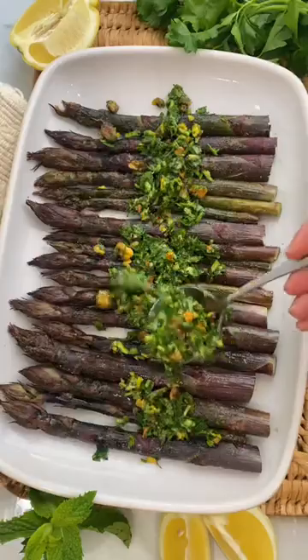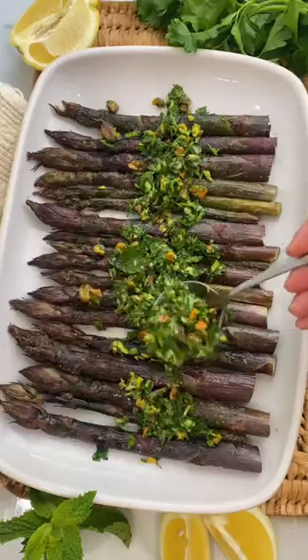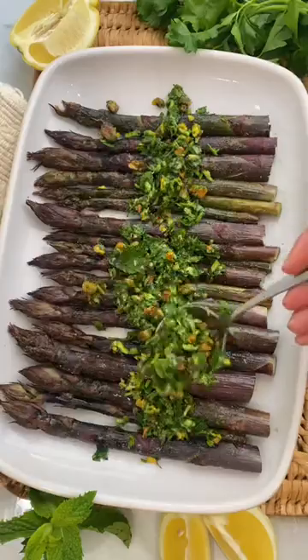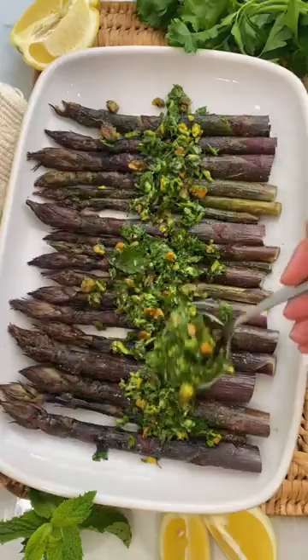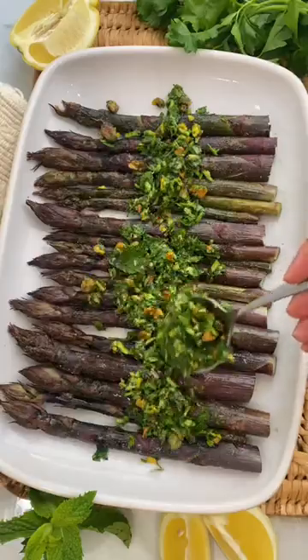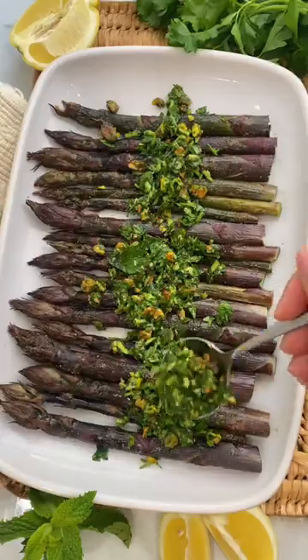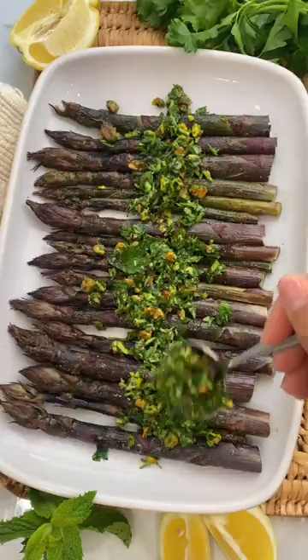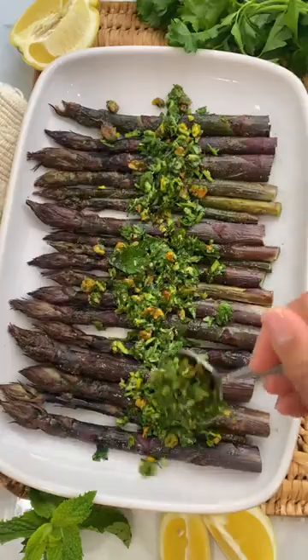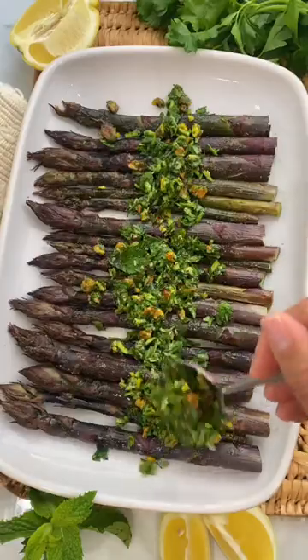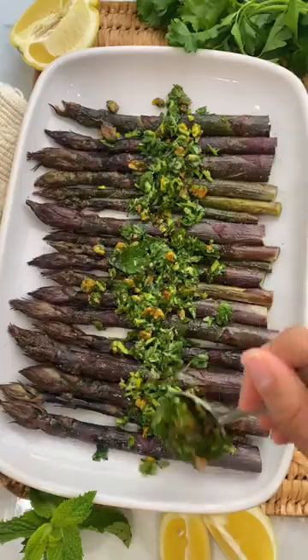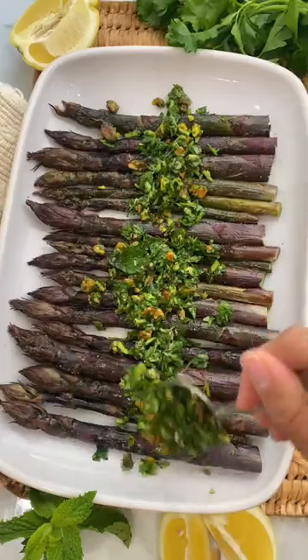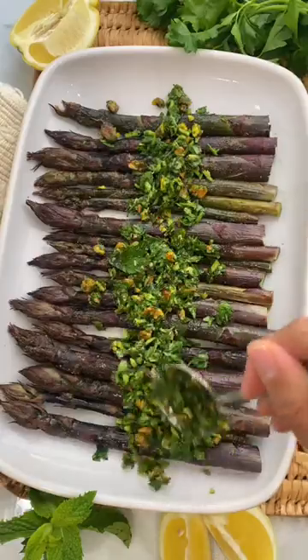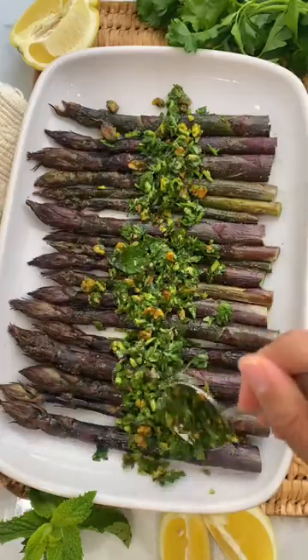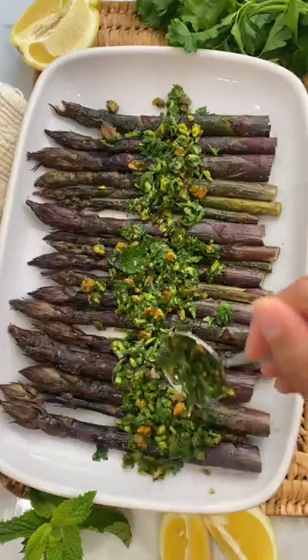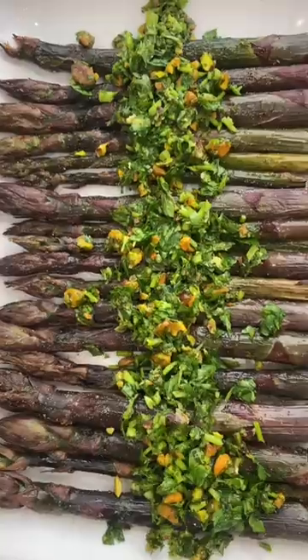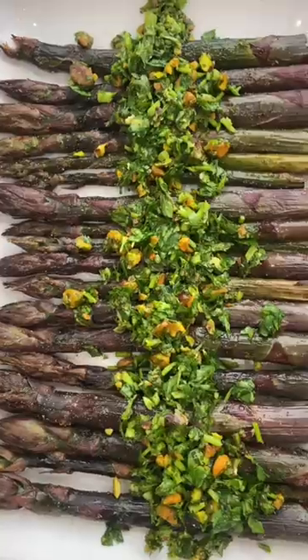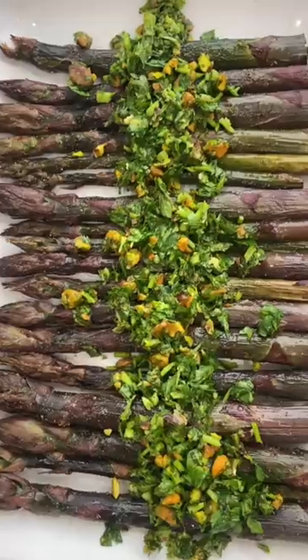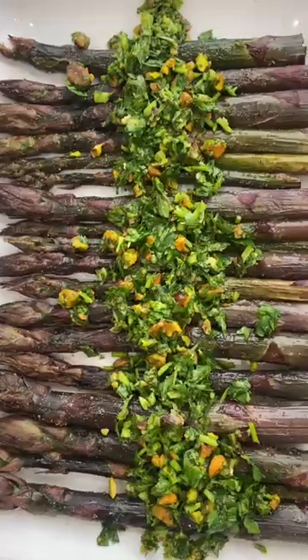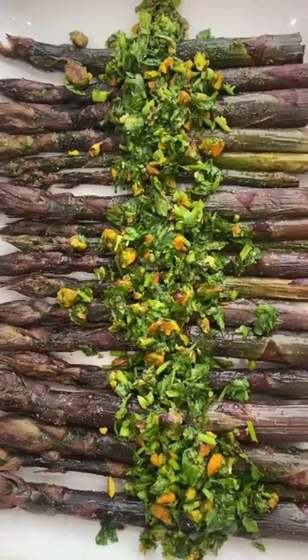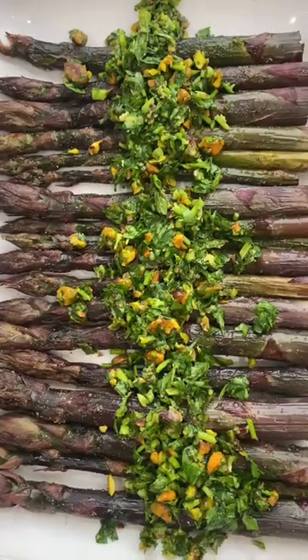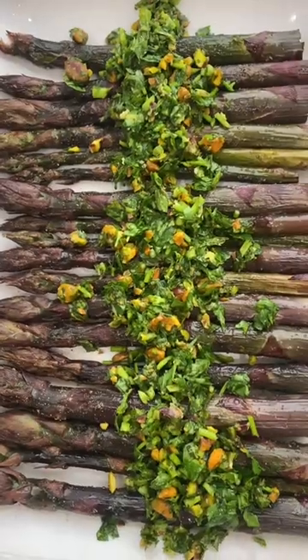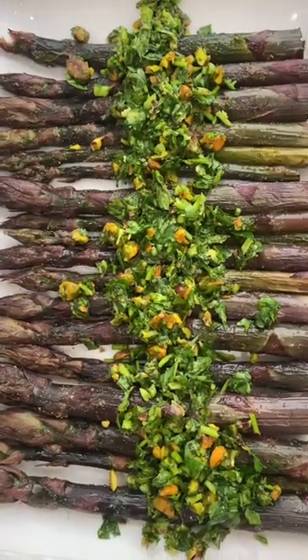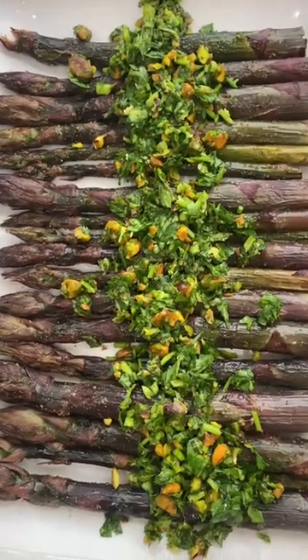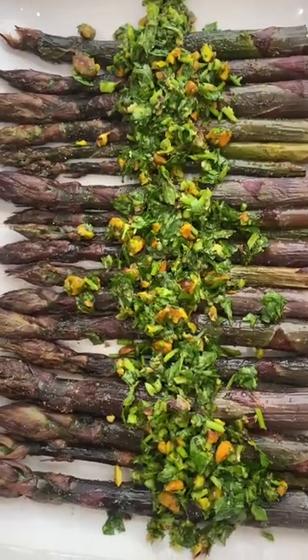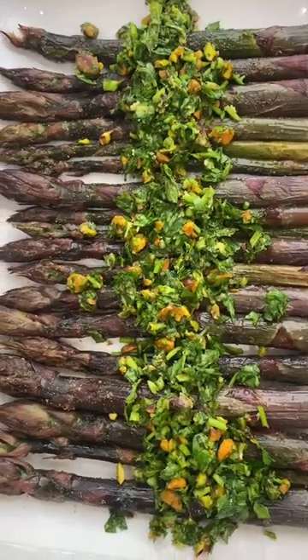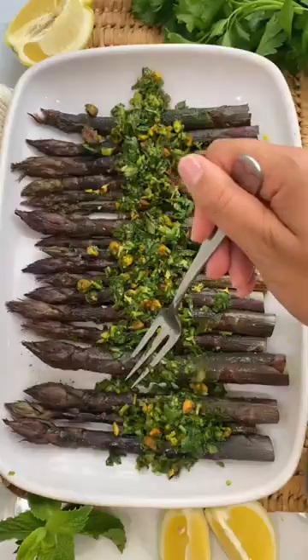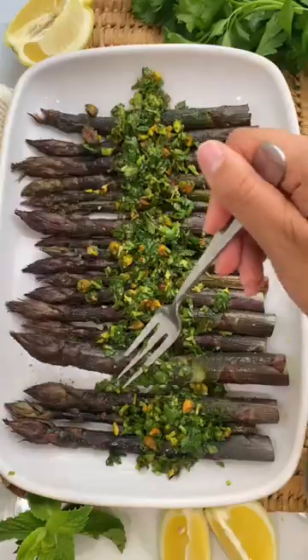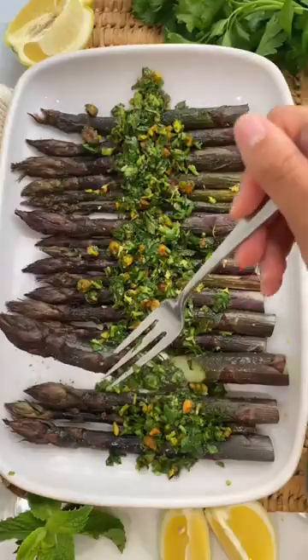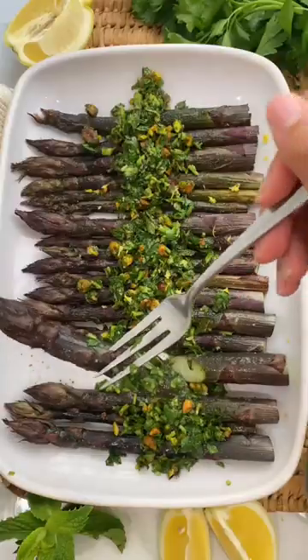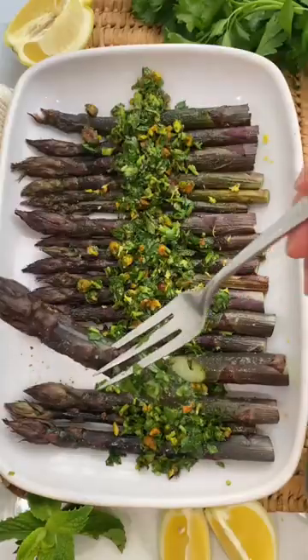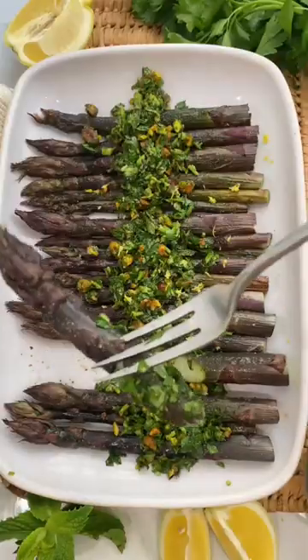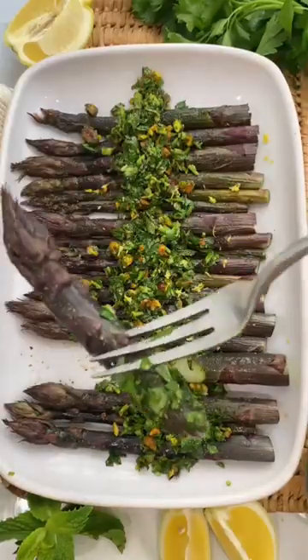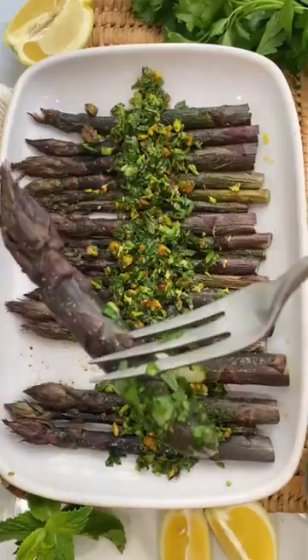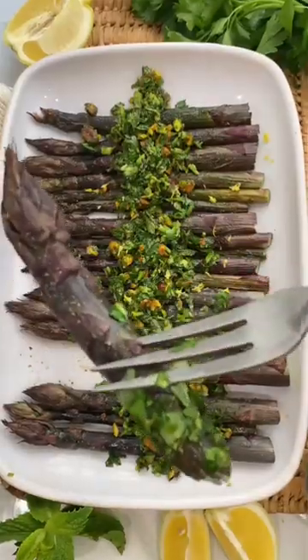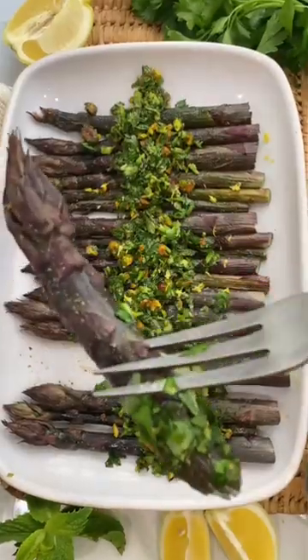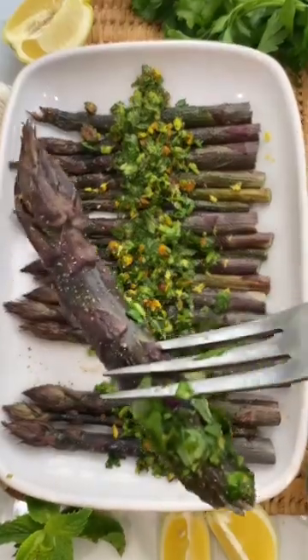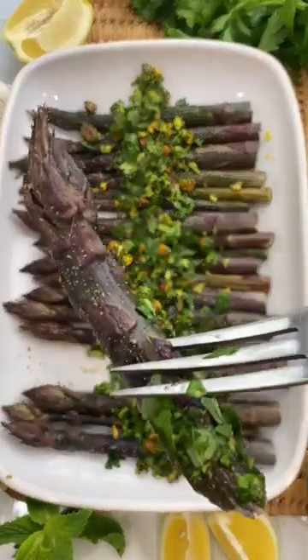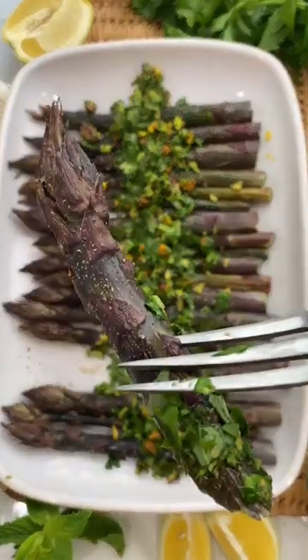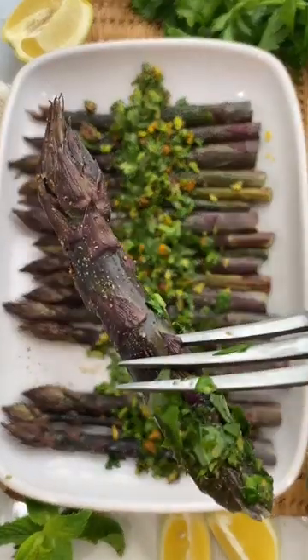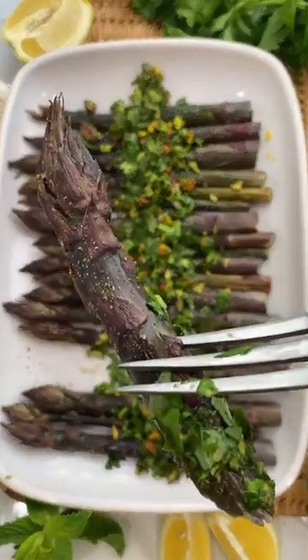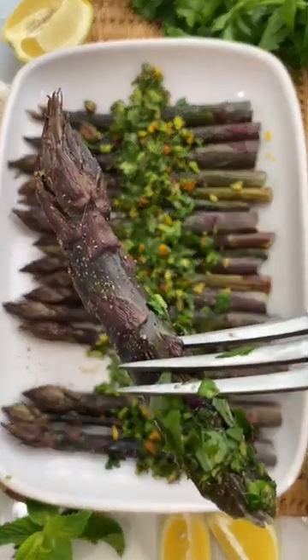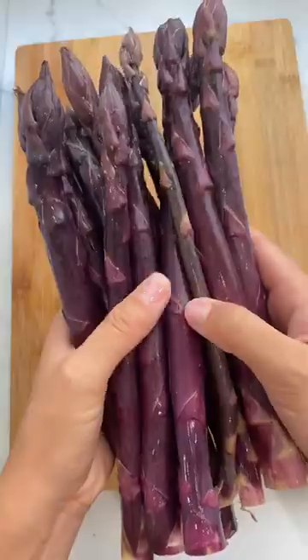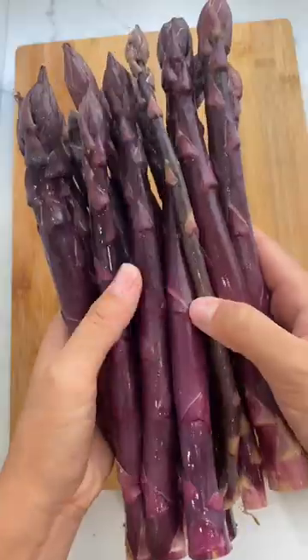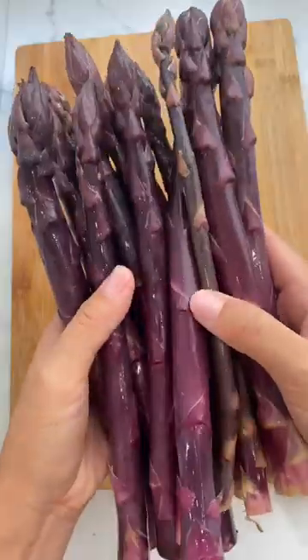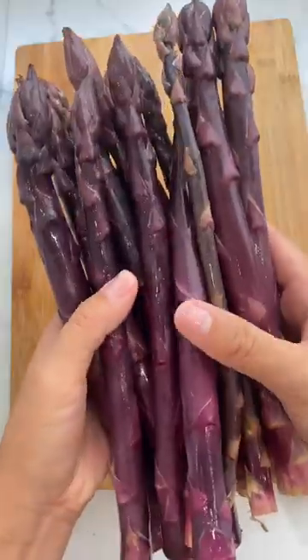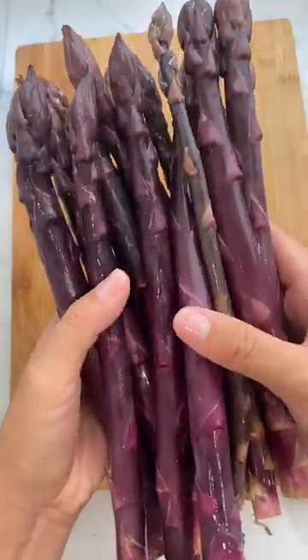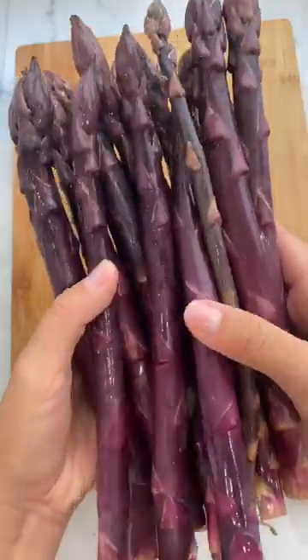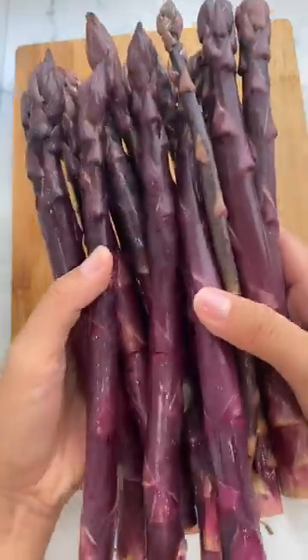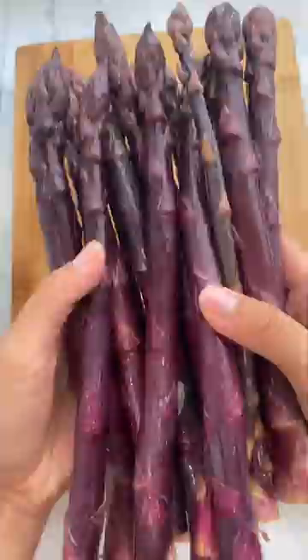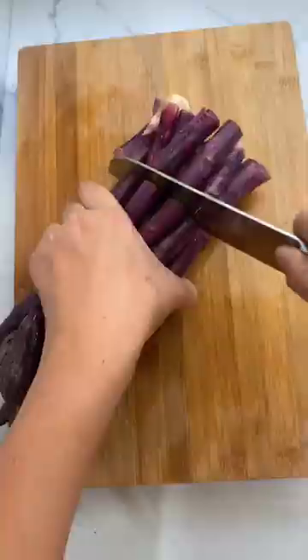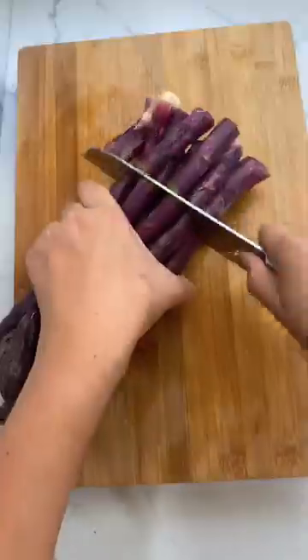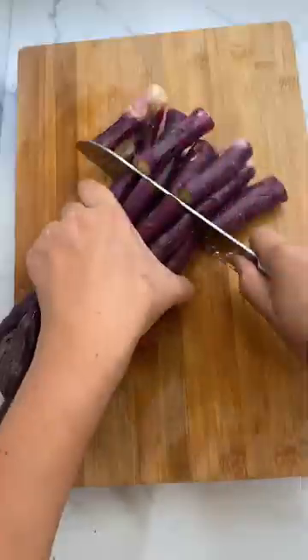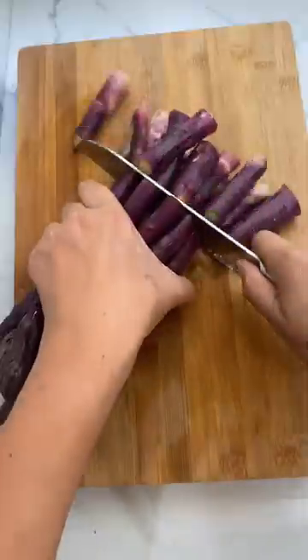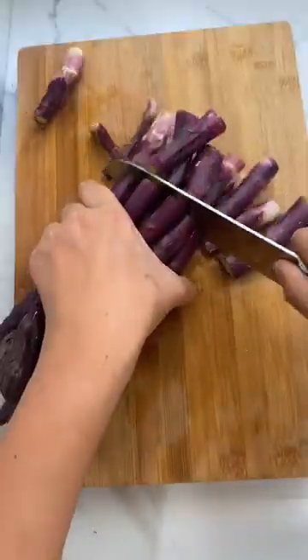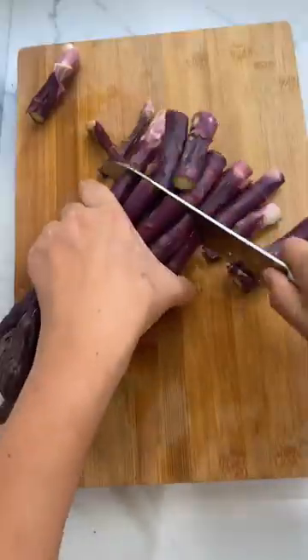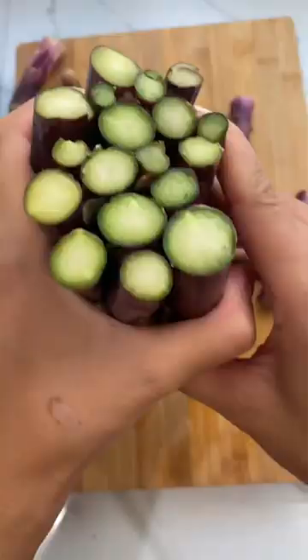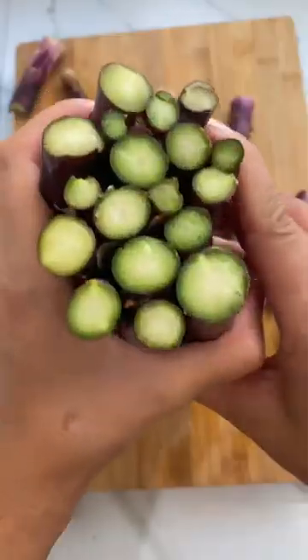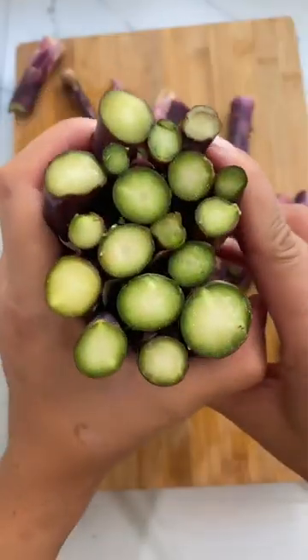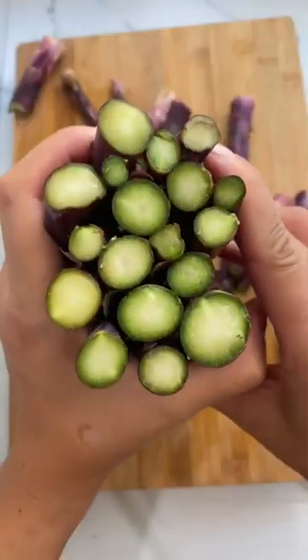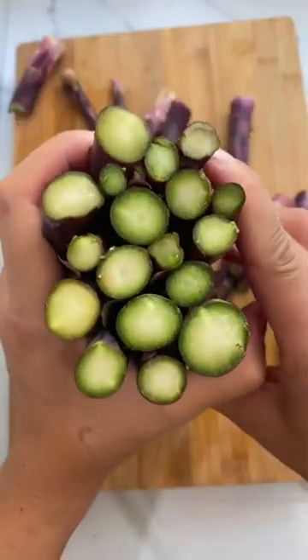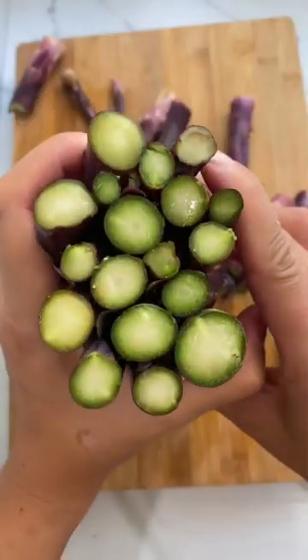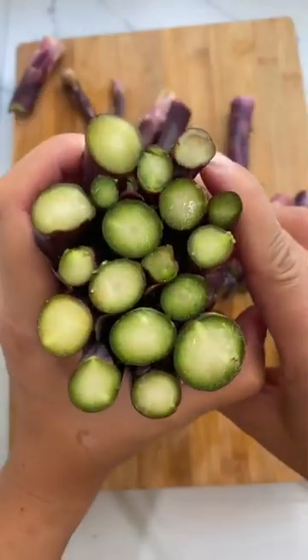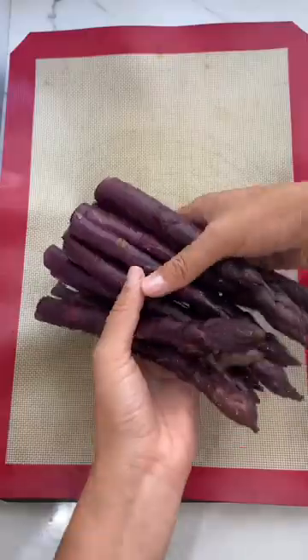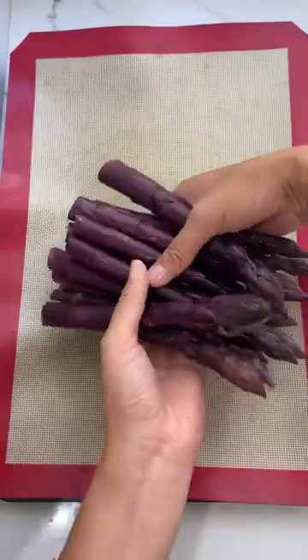Have you ever seen purple asparagus before? I didn't even know it came in this color, and it was absolutely delicious roasted with a little salt and pepper.